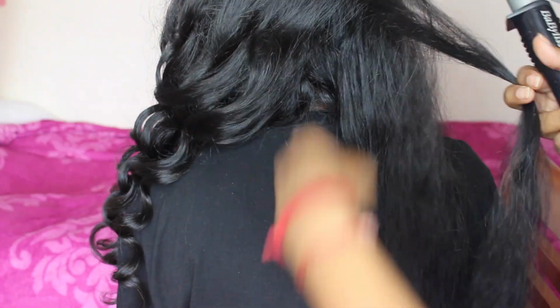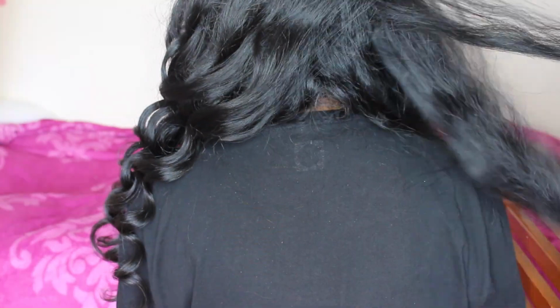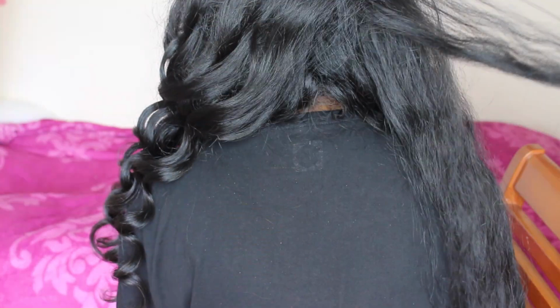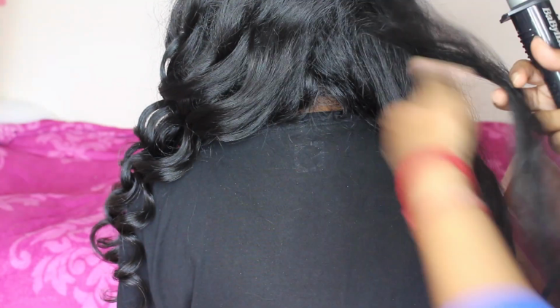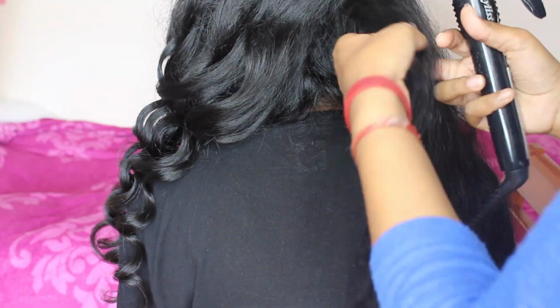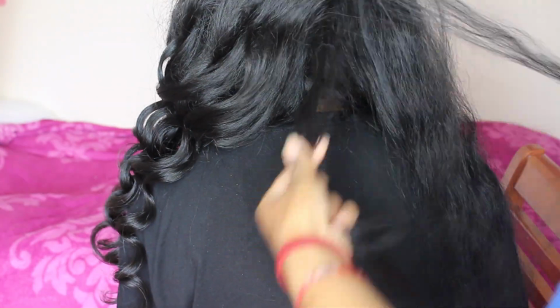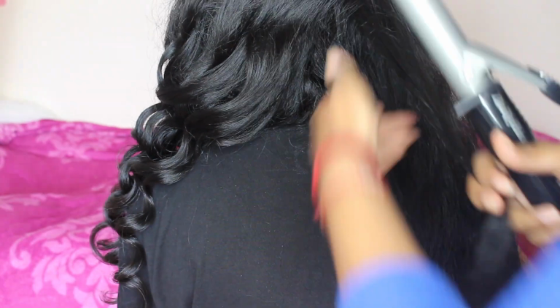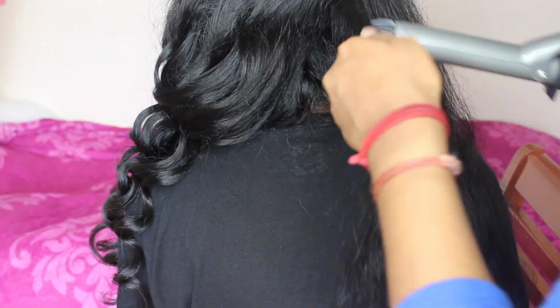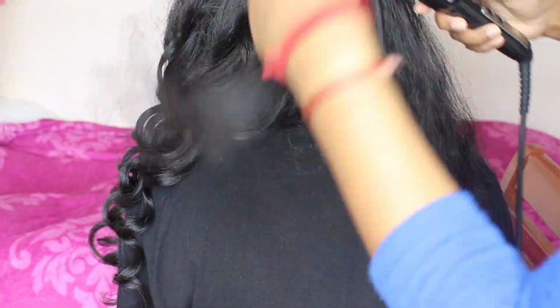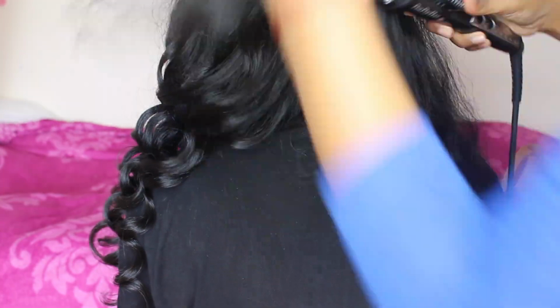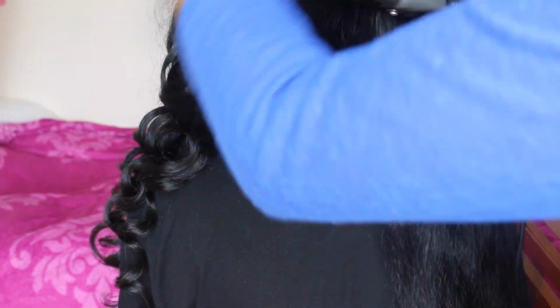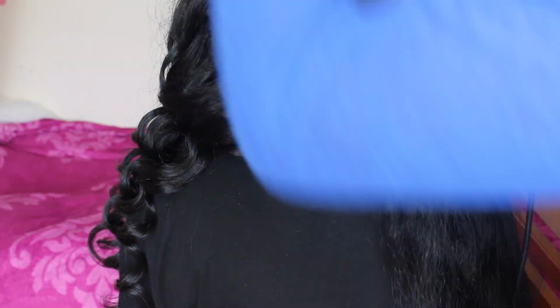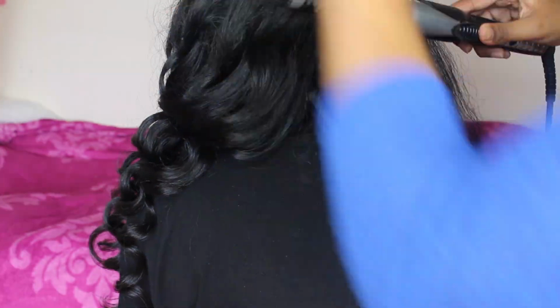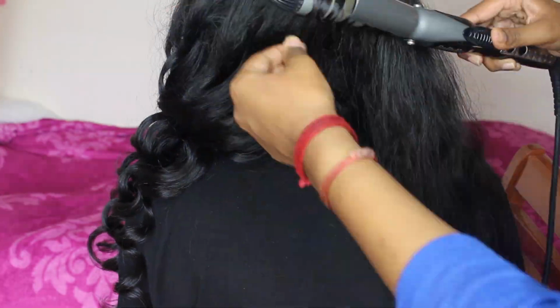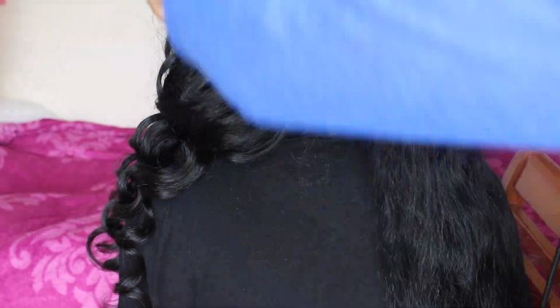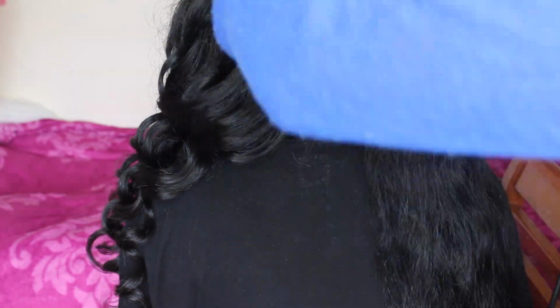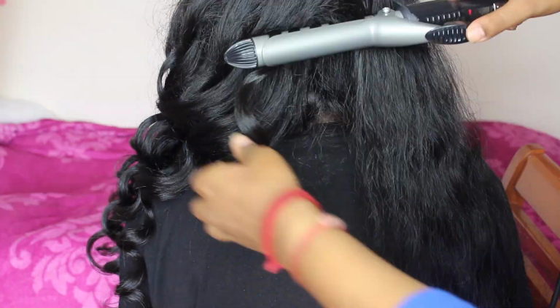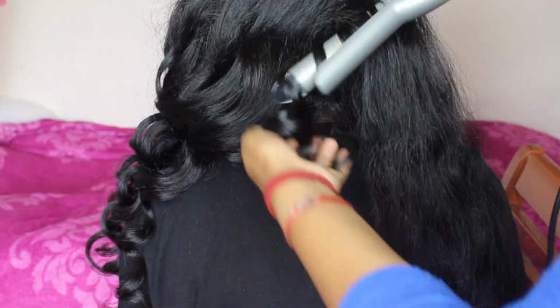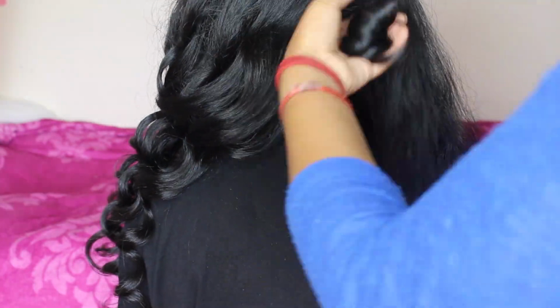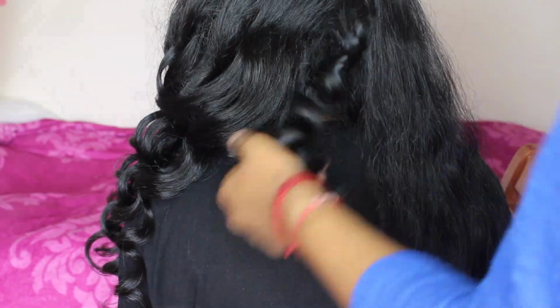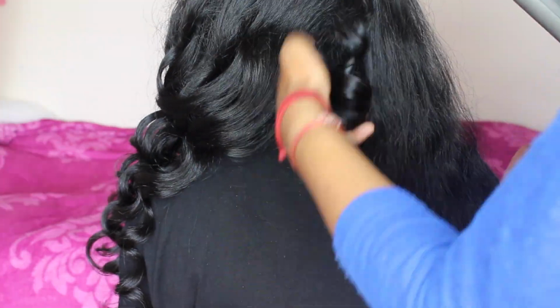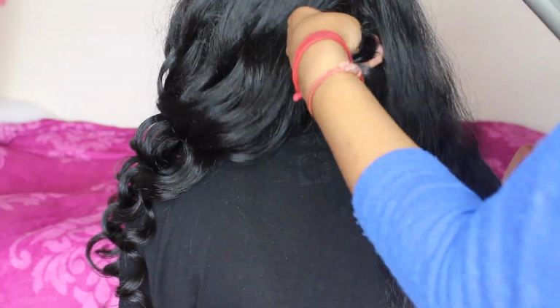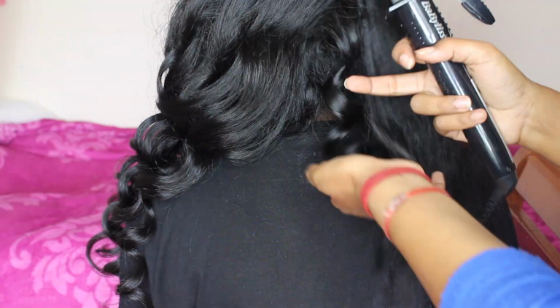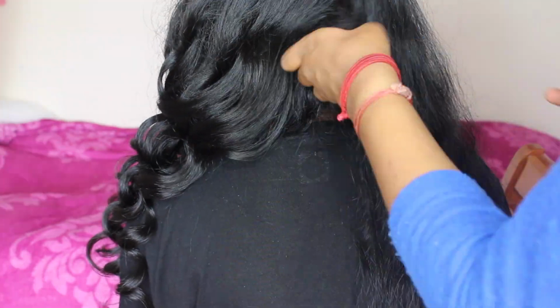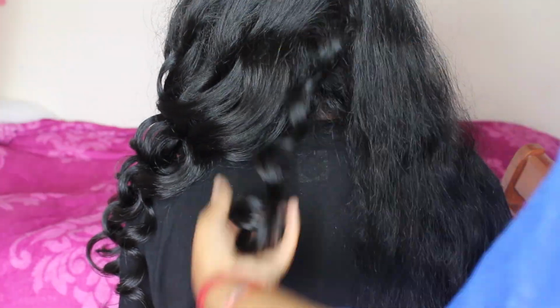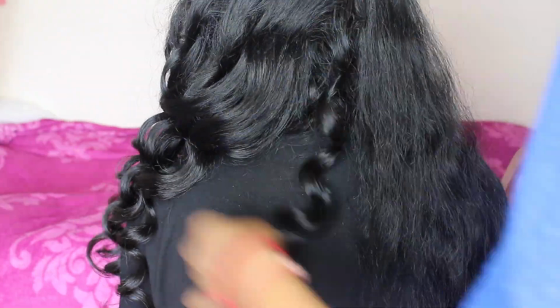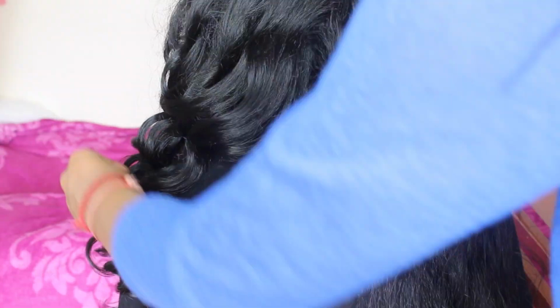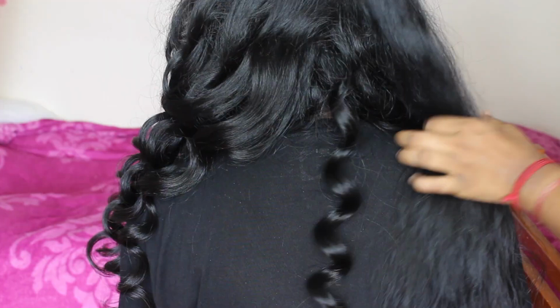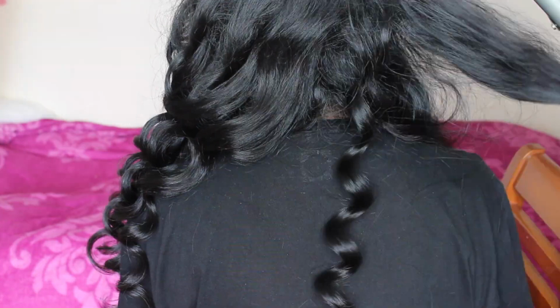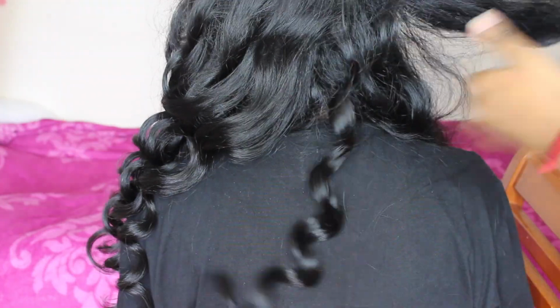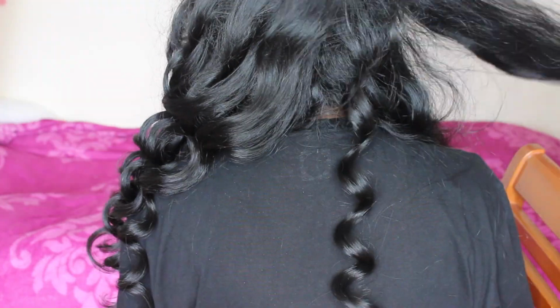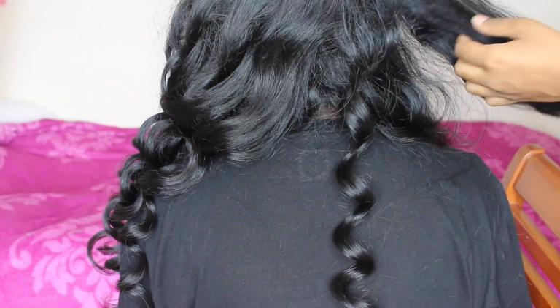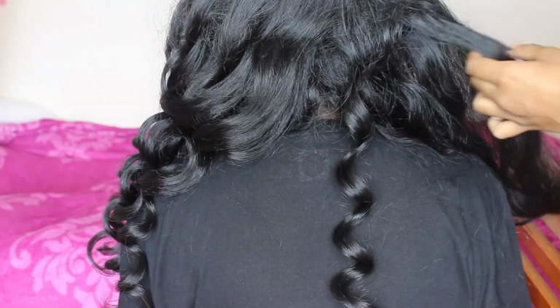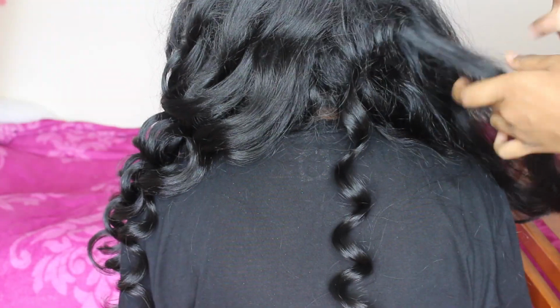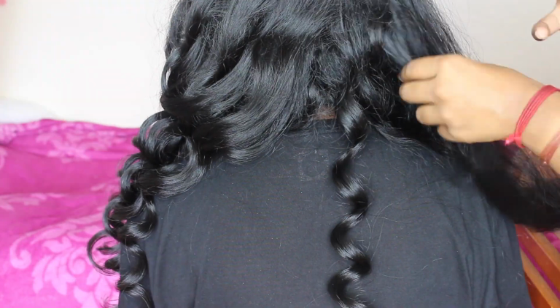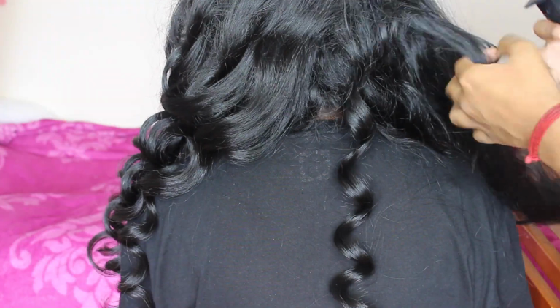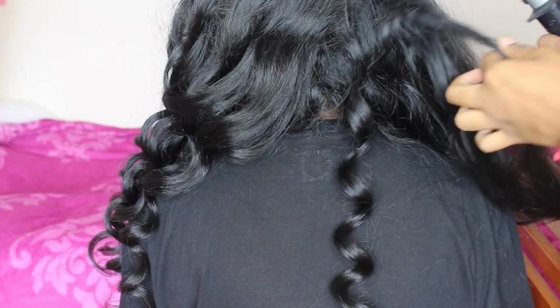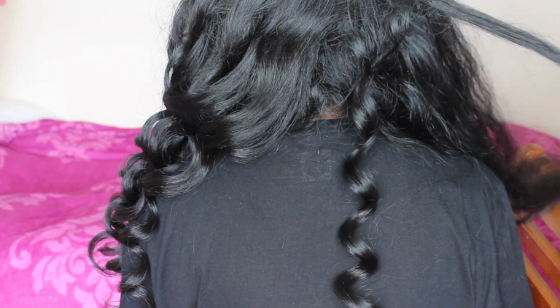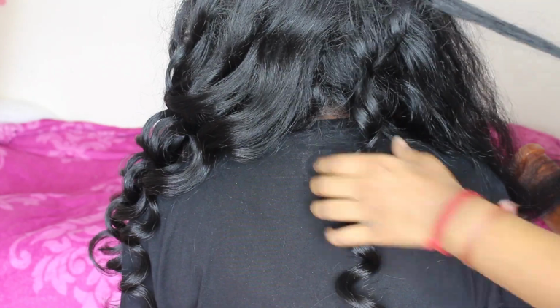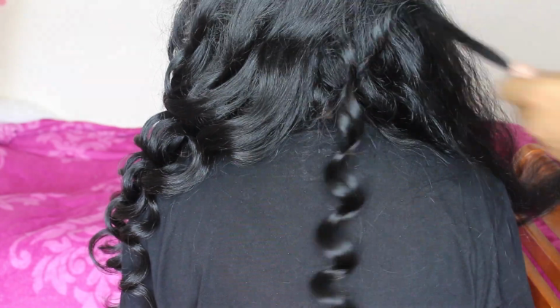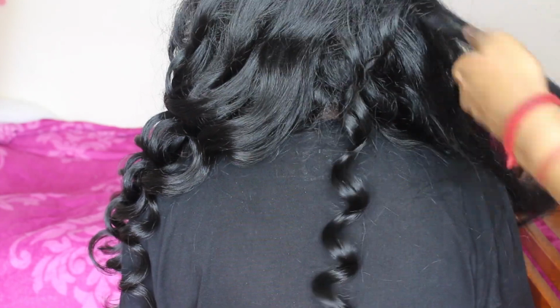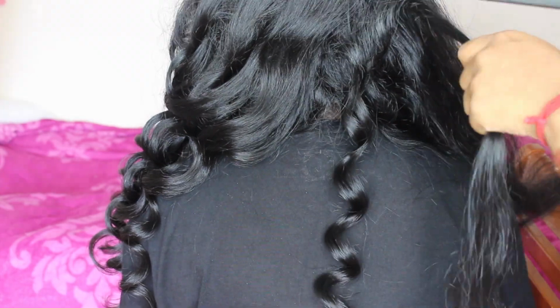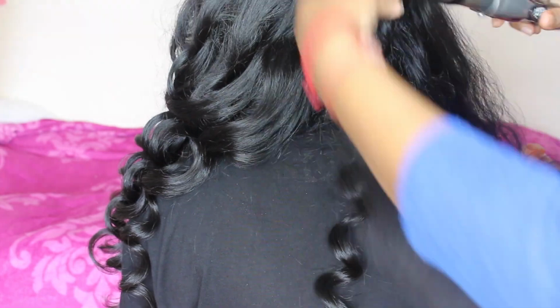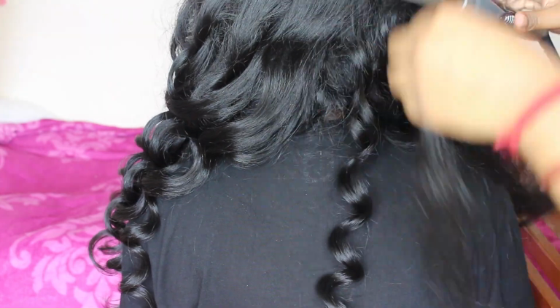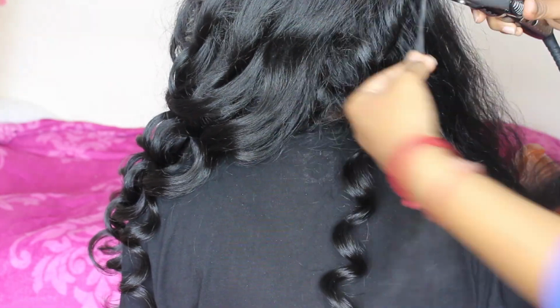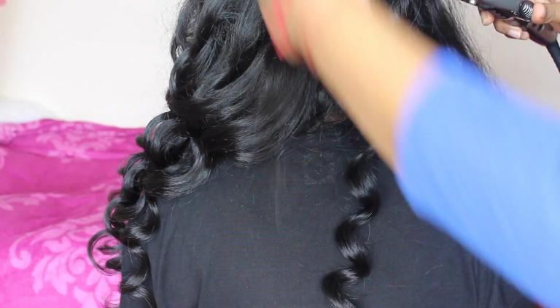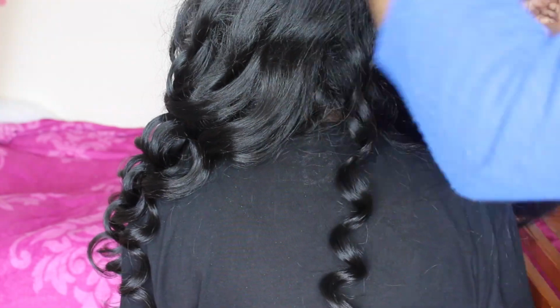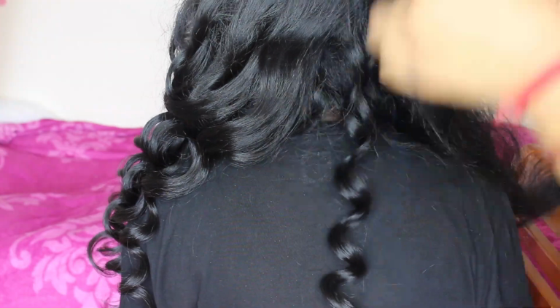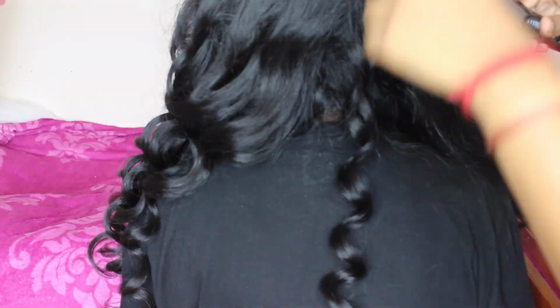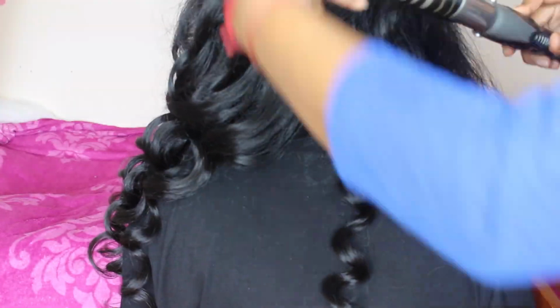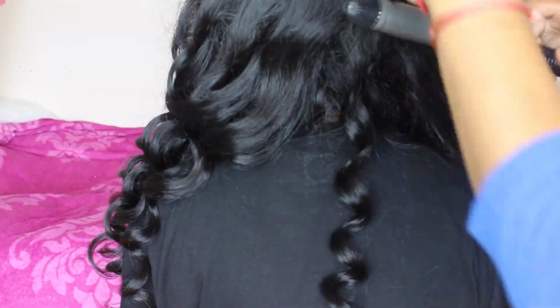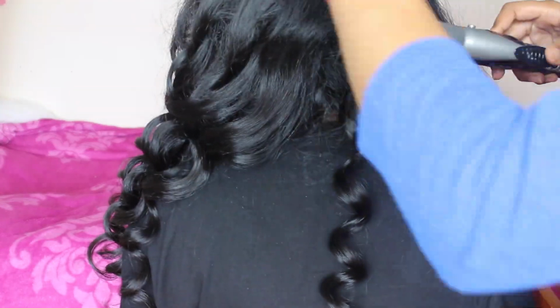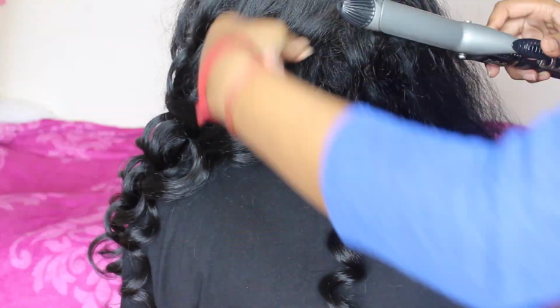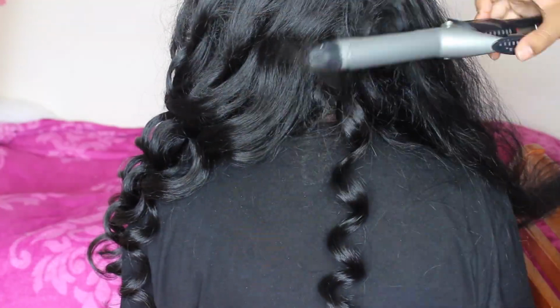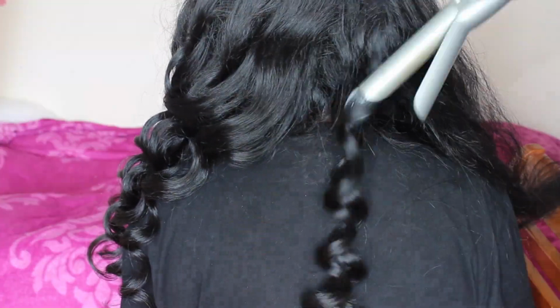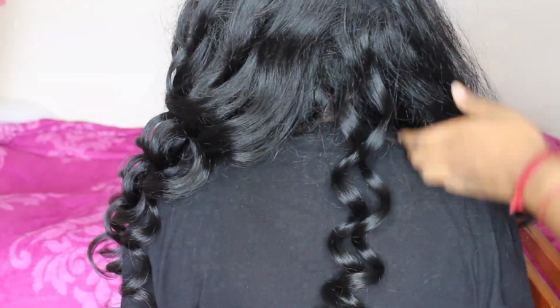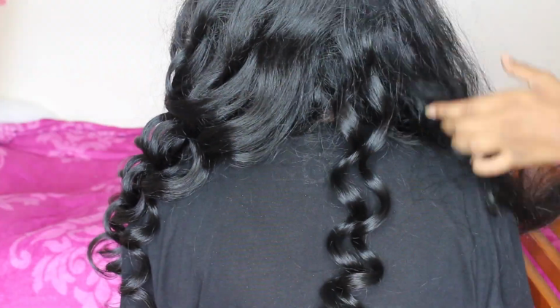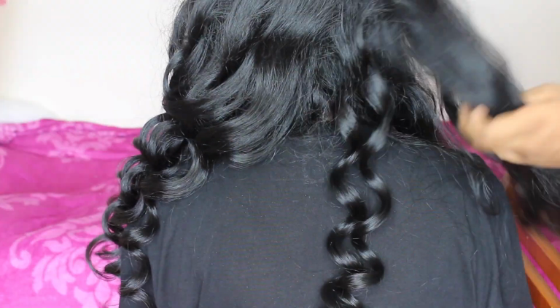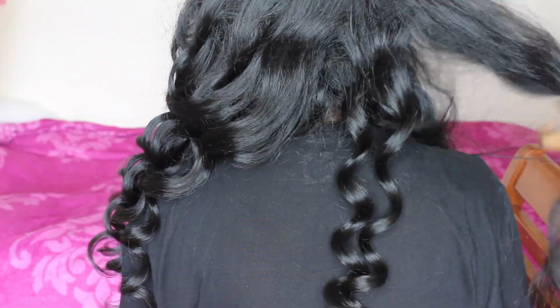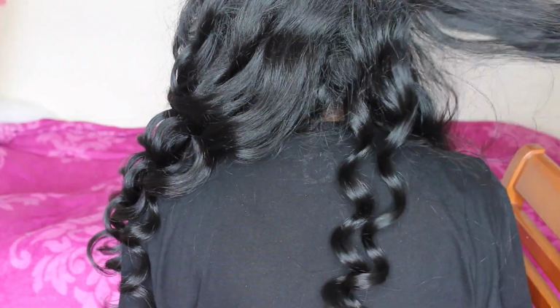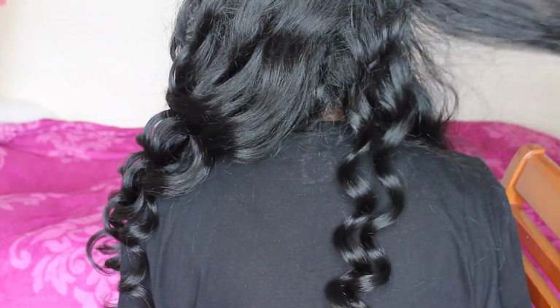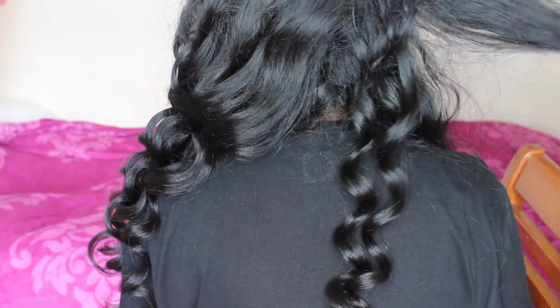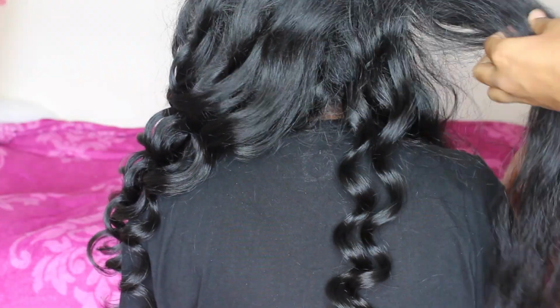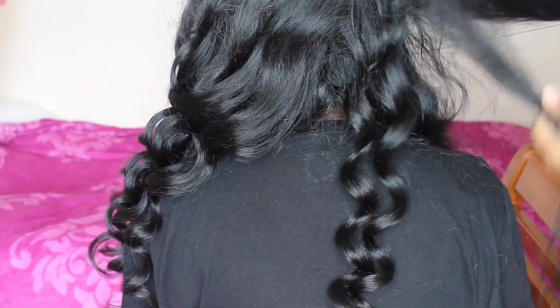Because she does have a lot of hair this did take quite a while, but it was worth it because she looked stunning in the end.